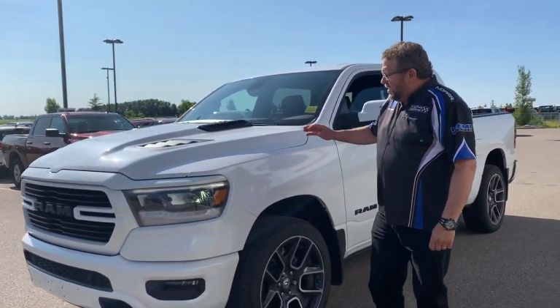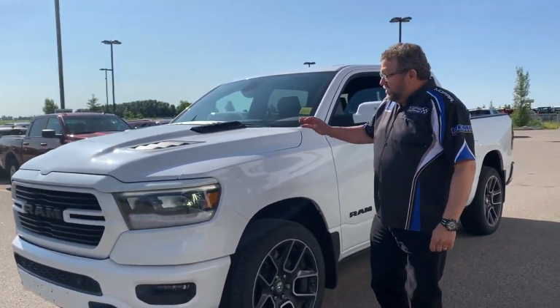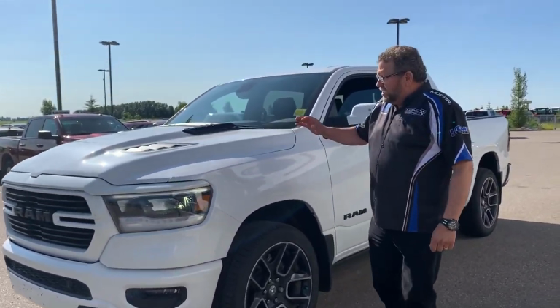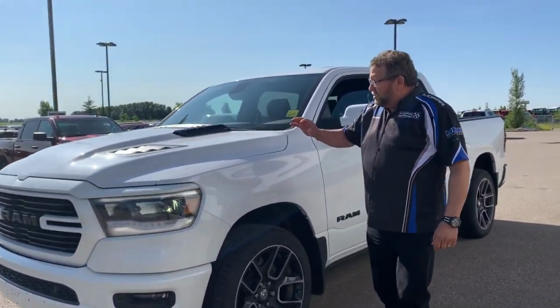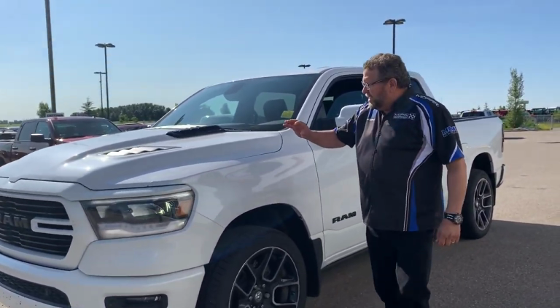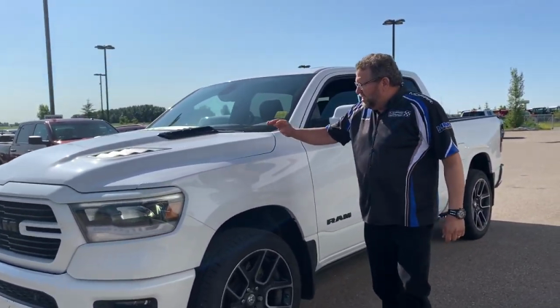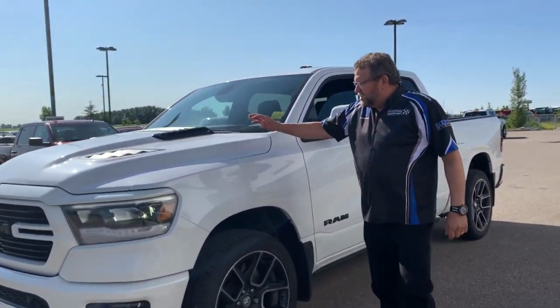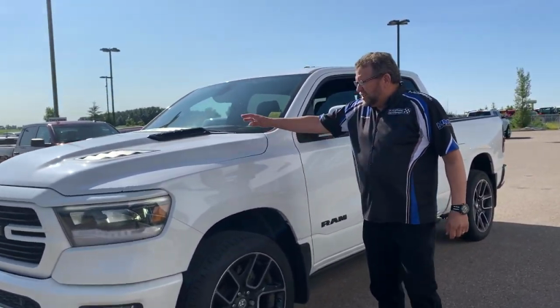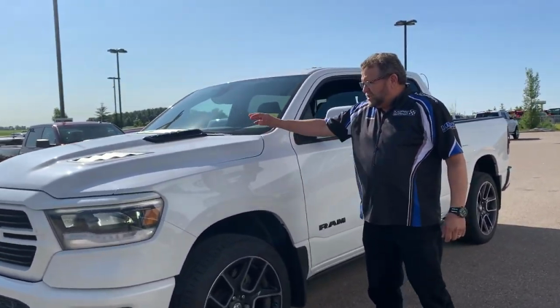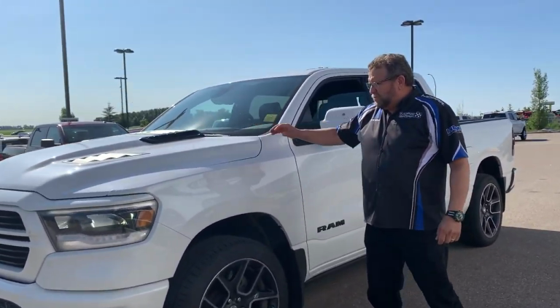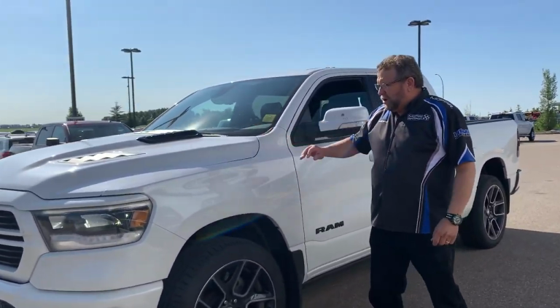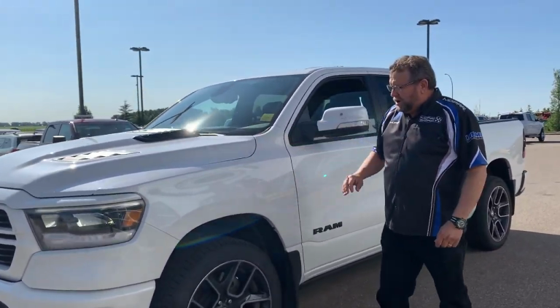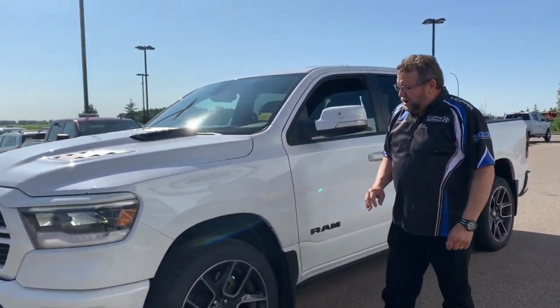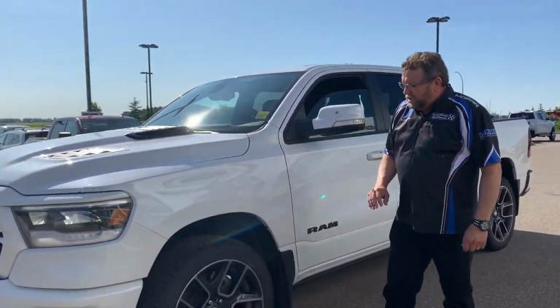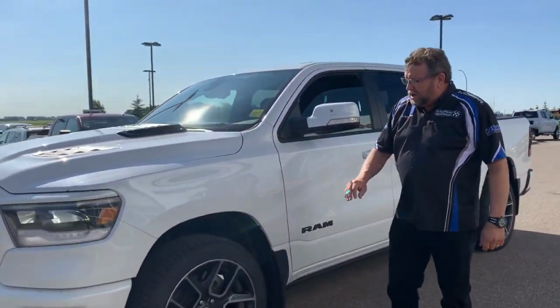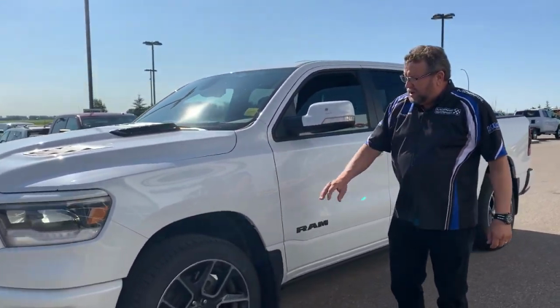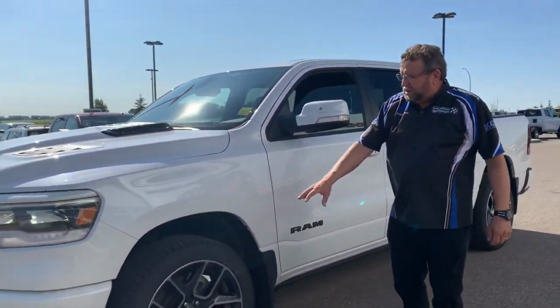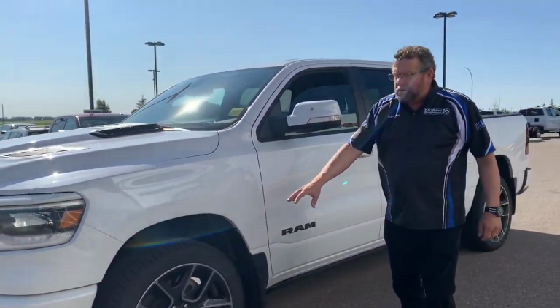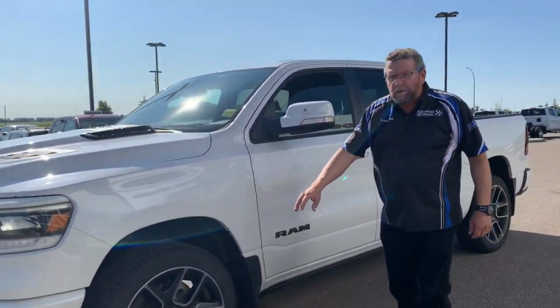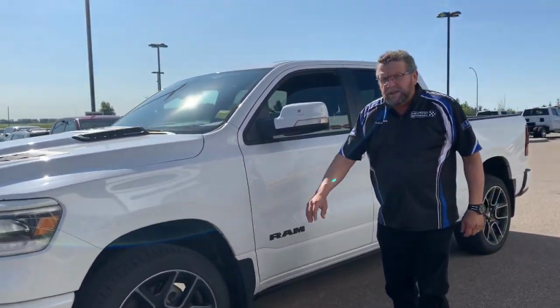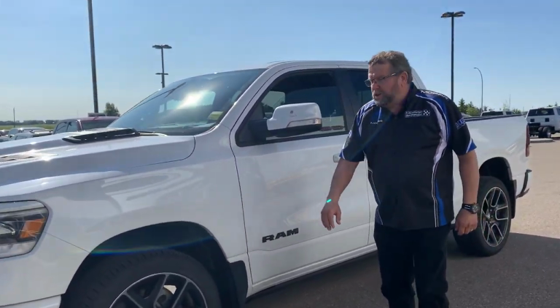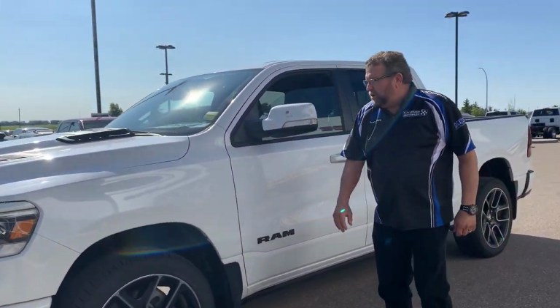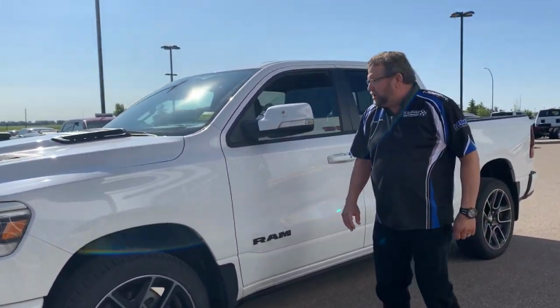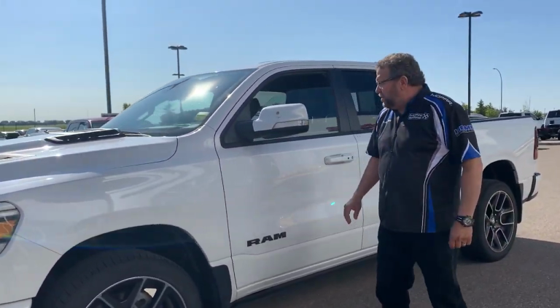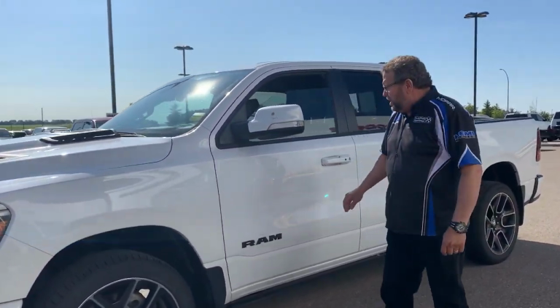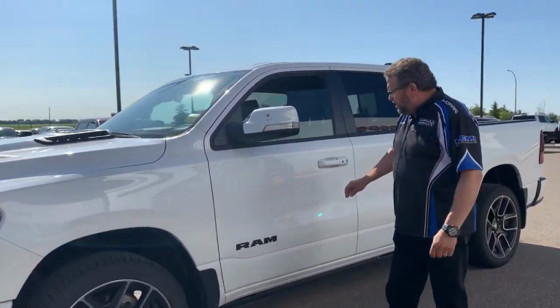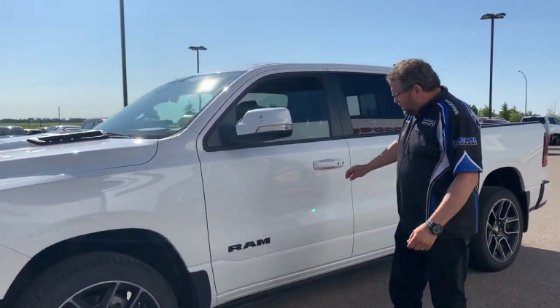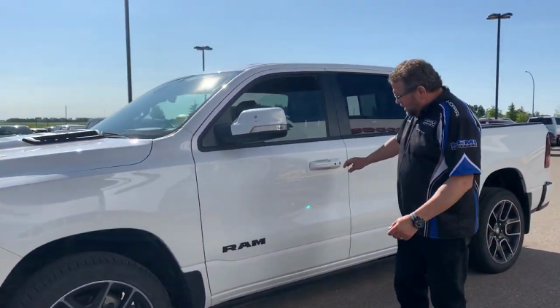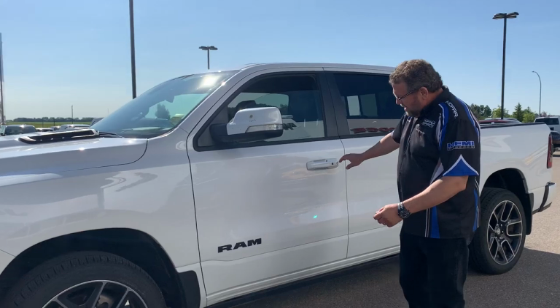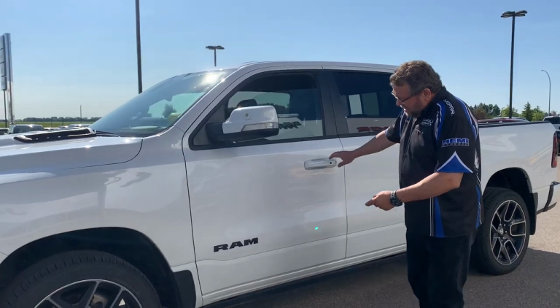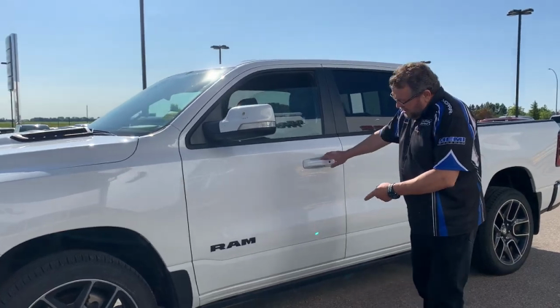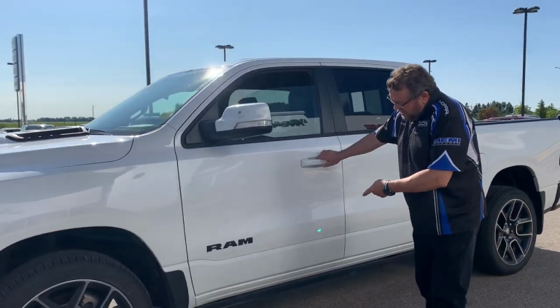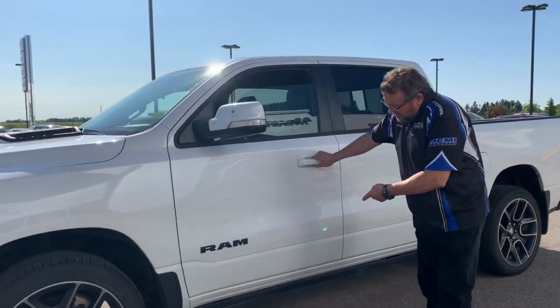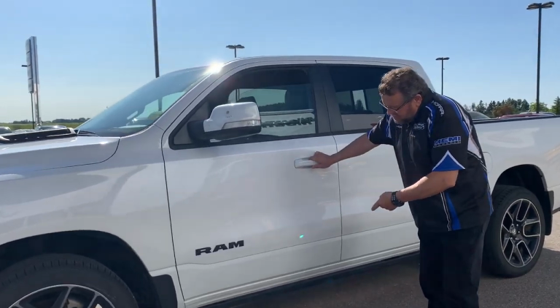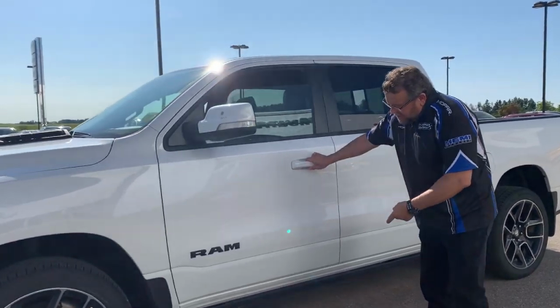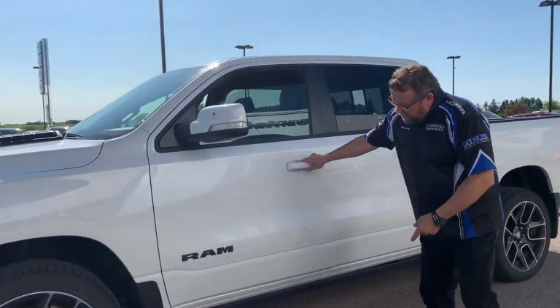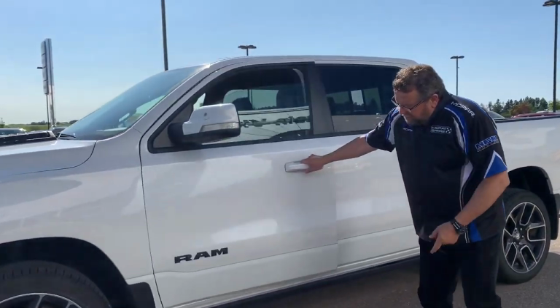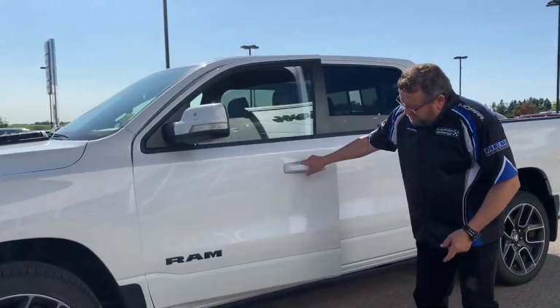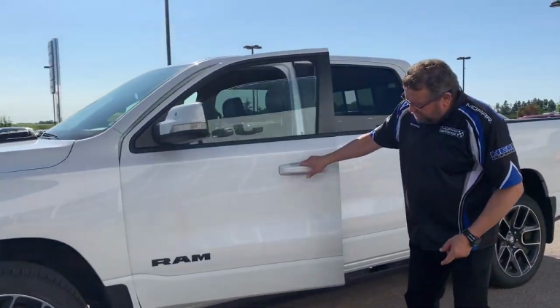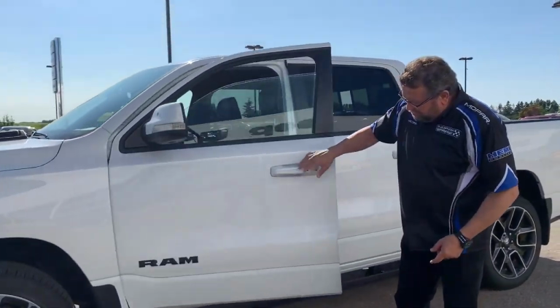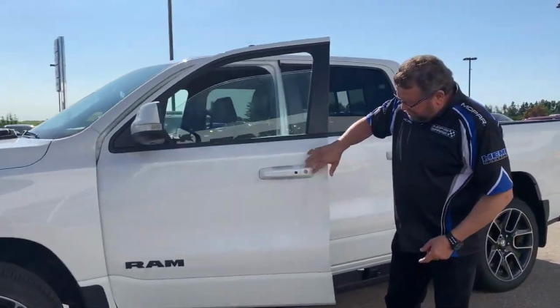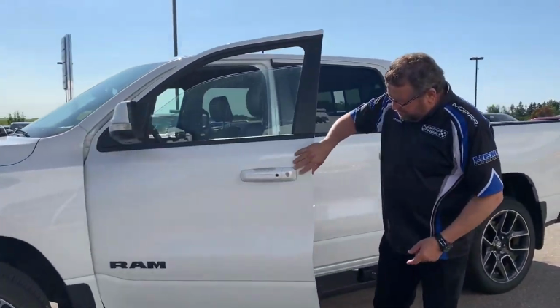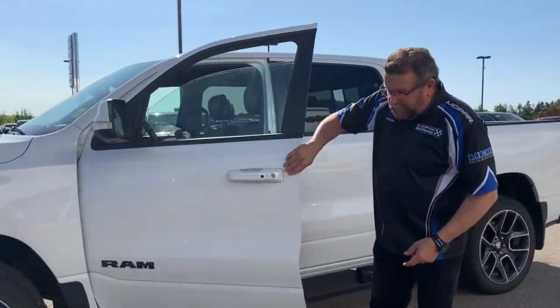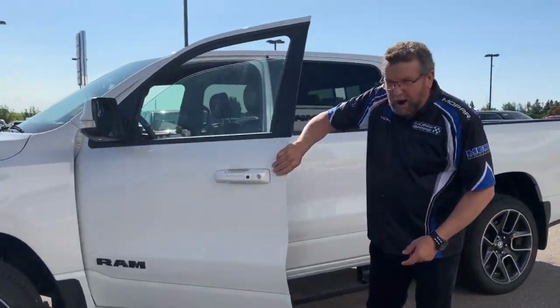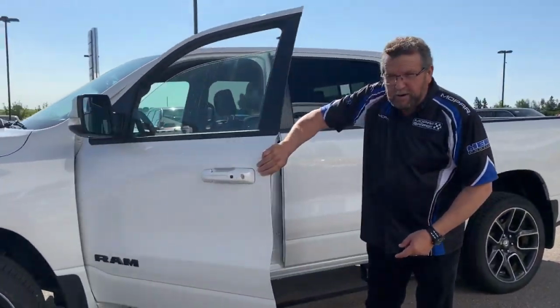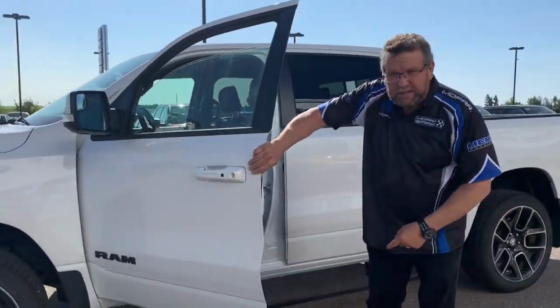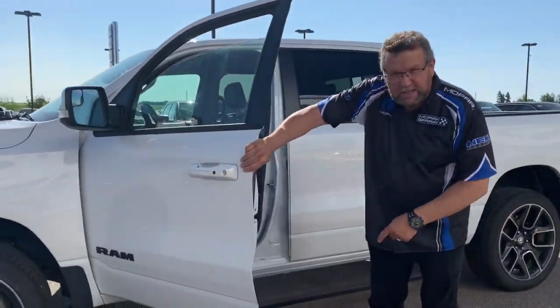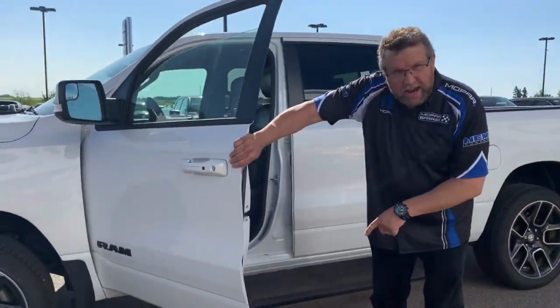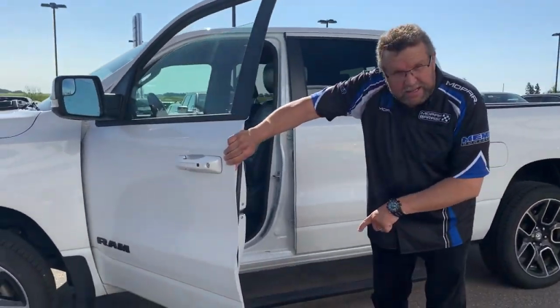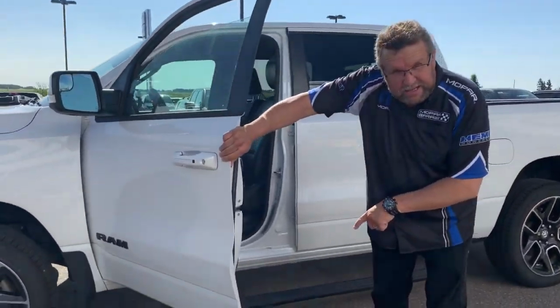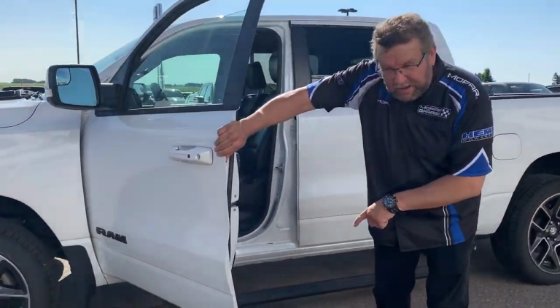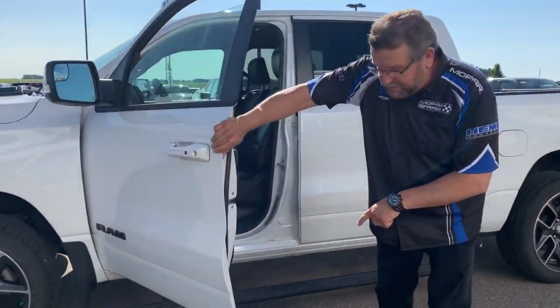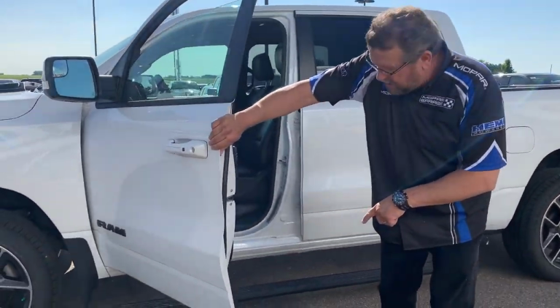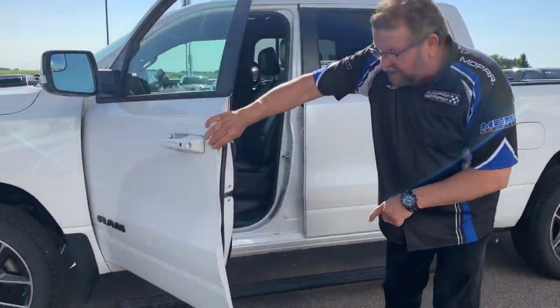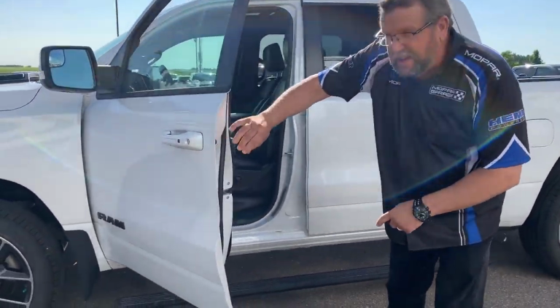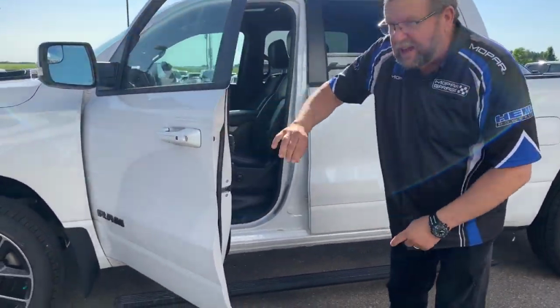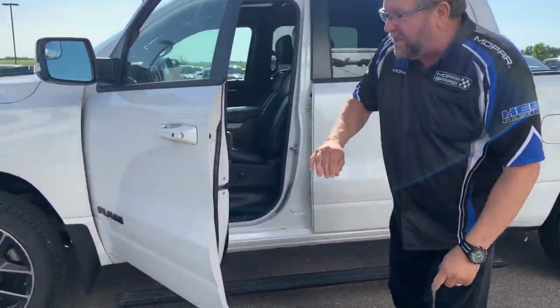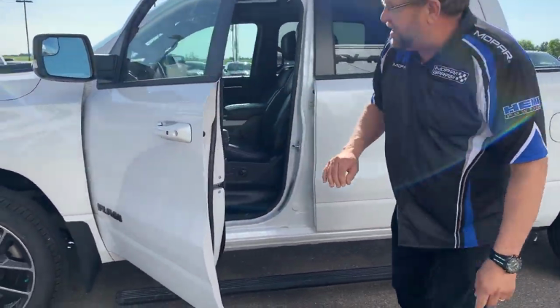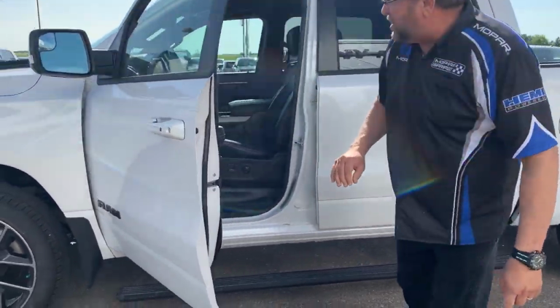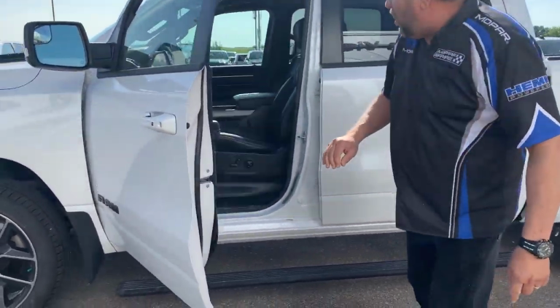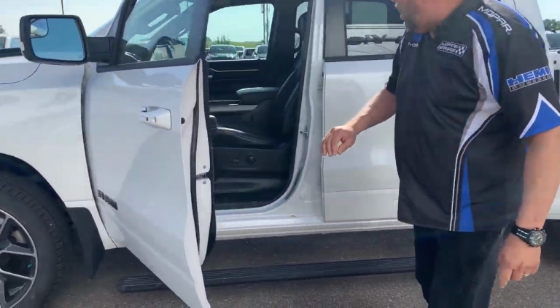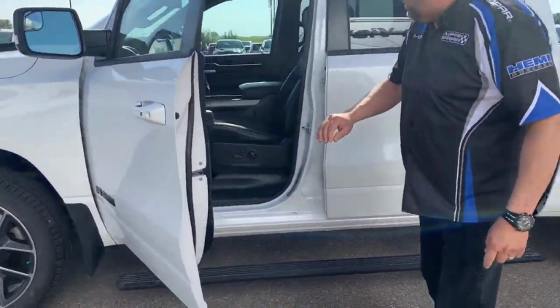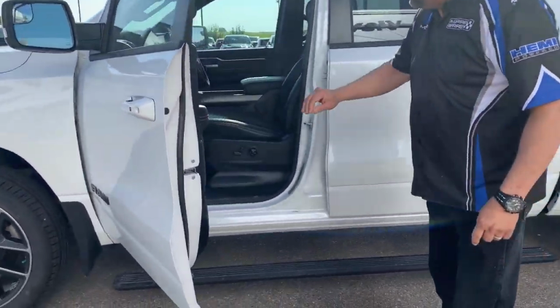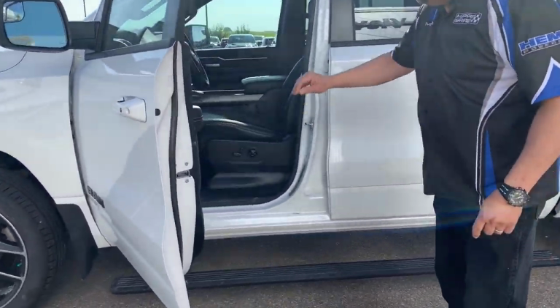This one here's got the Sport hood, the 22-inch wheels, and power side steps. Look at that — that's awesome.